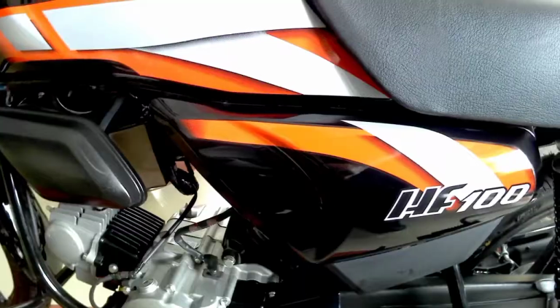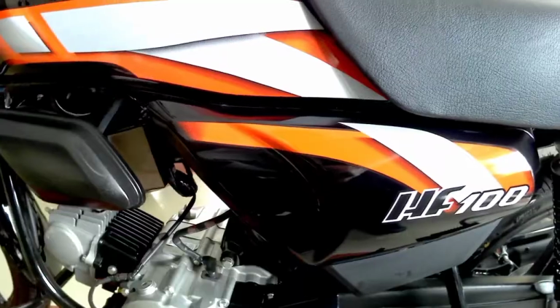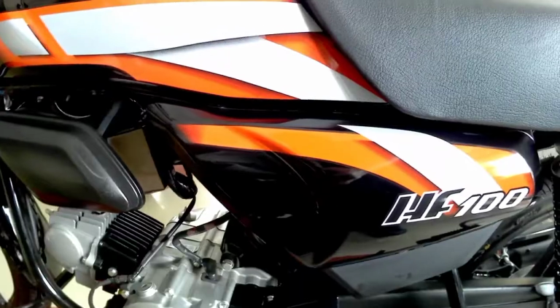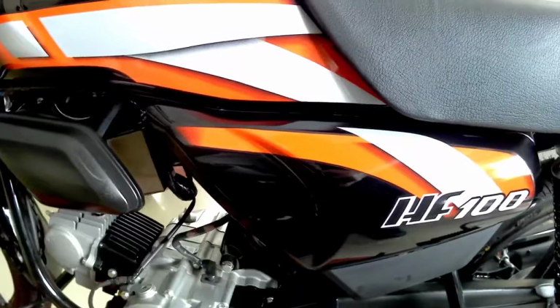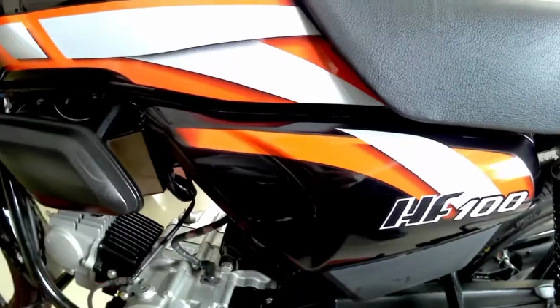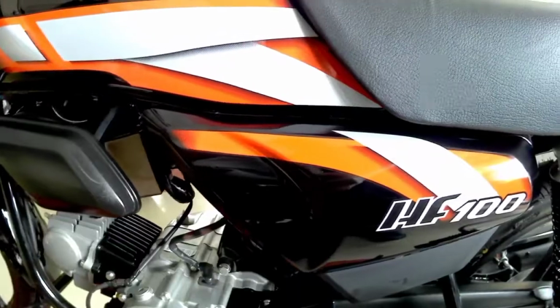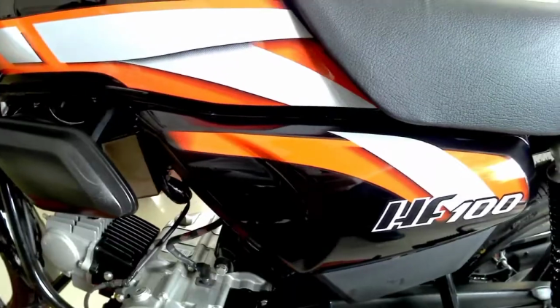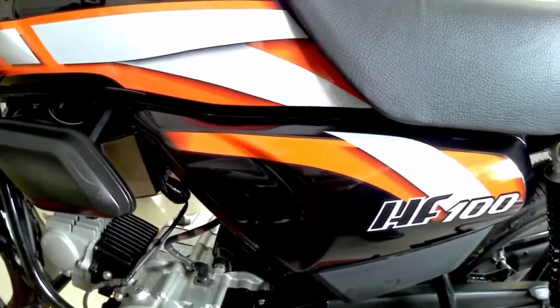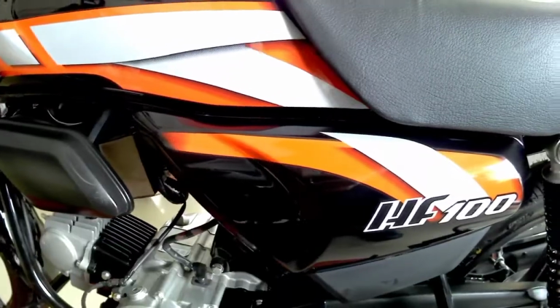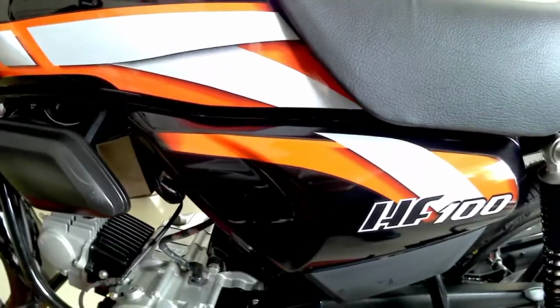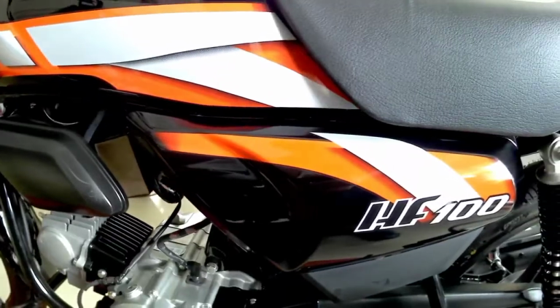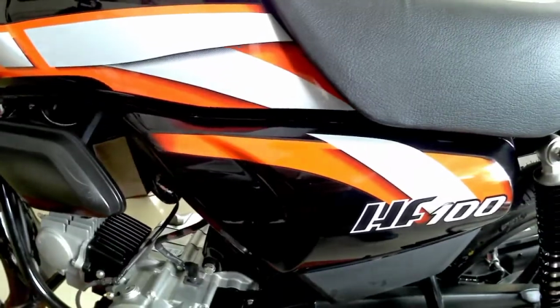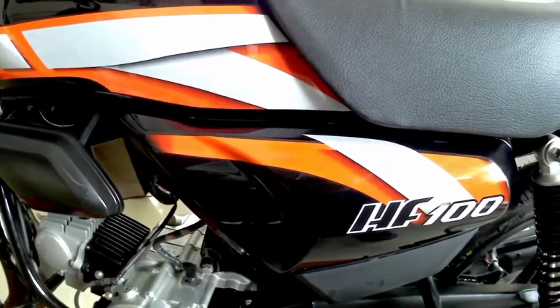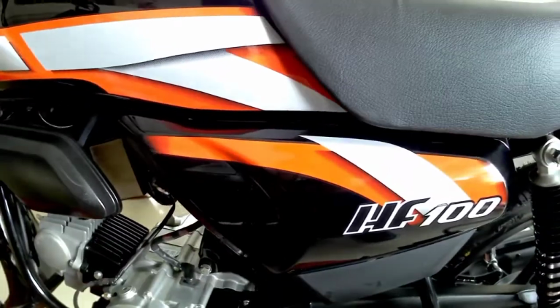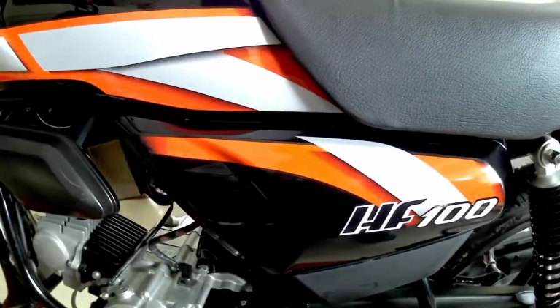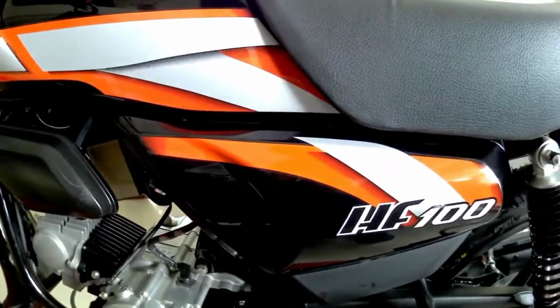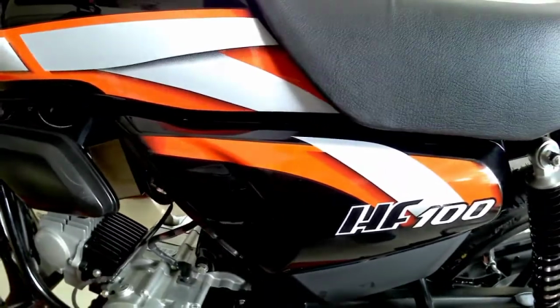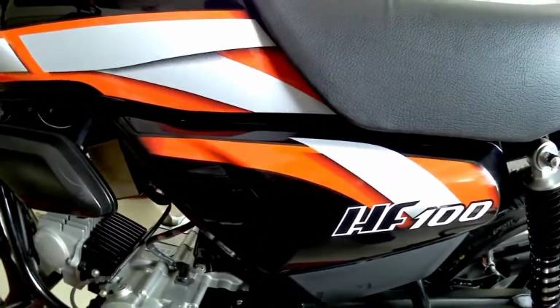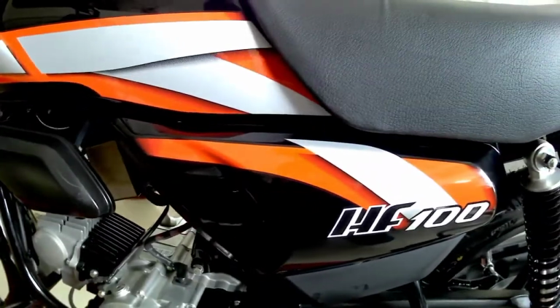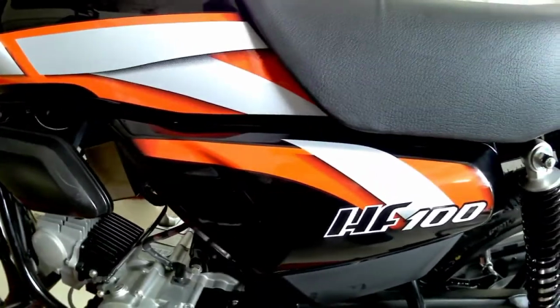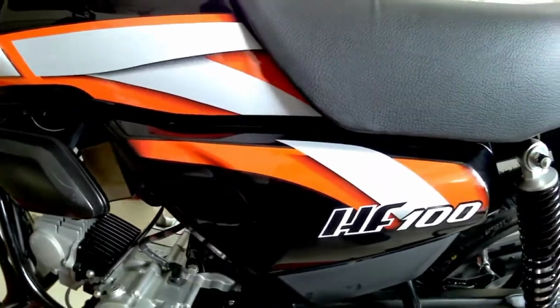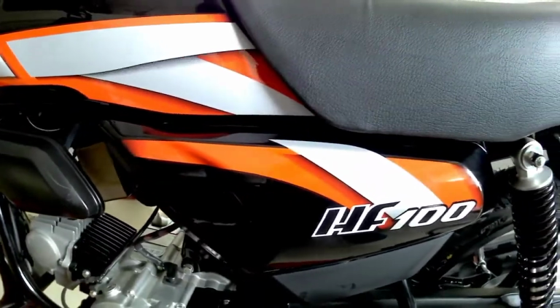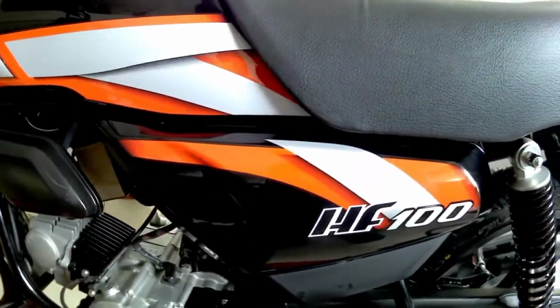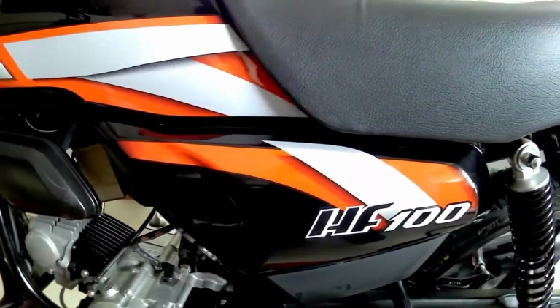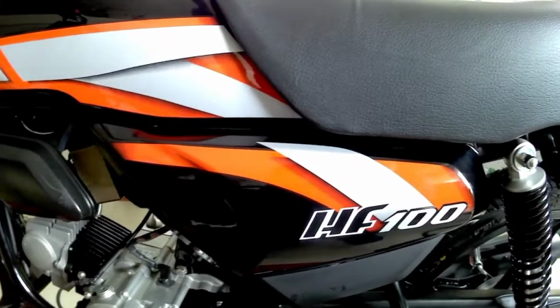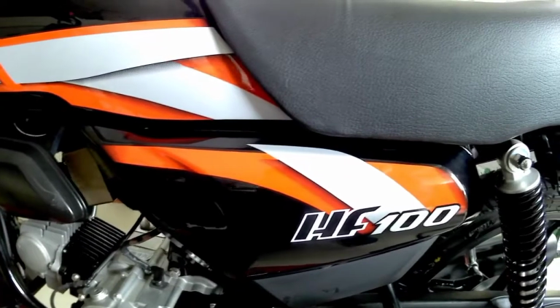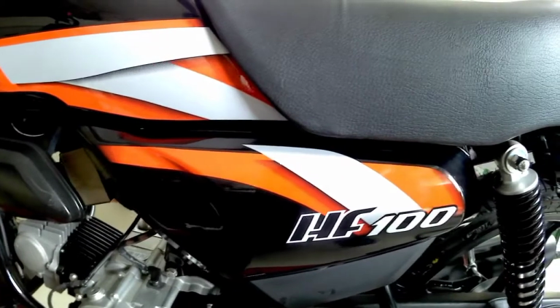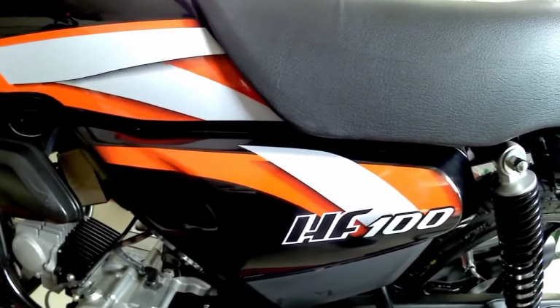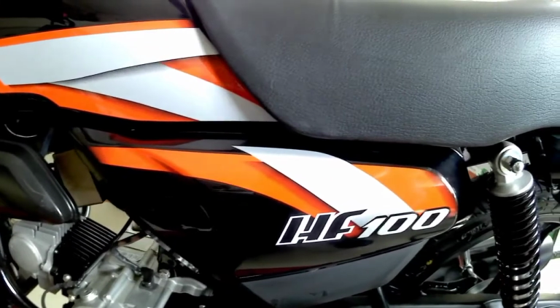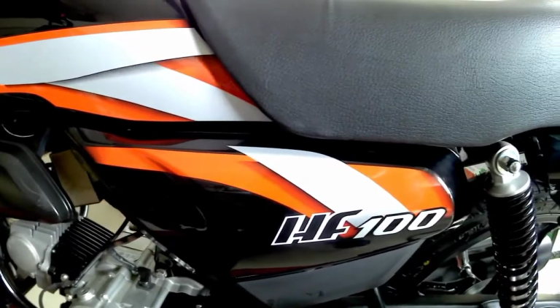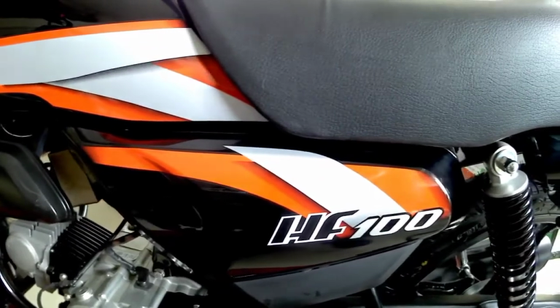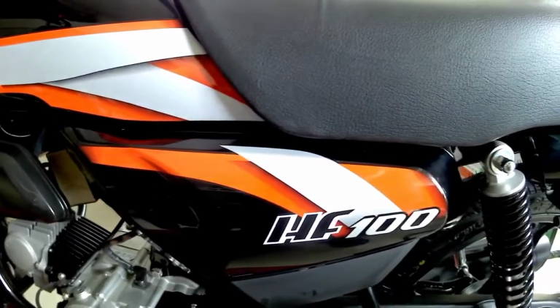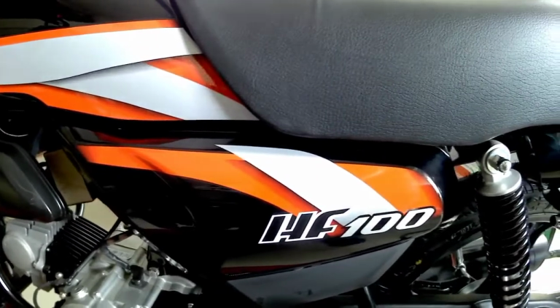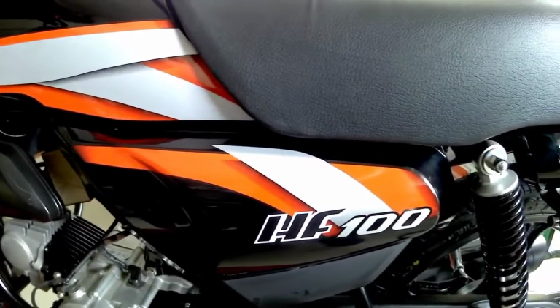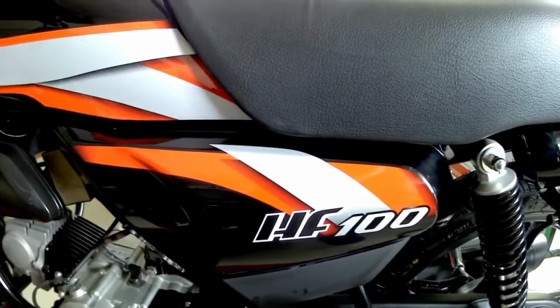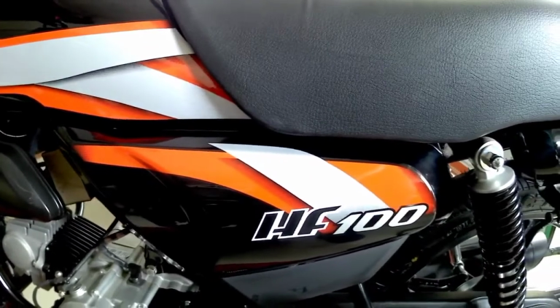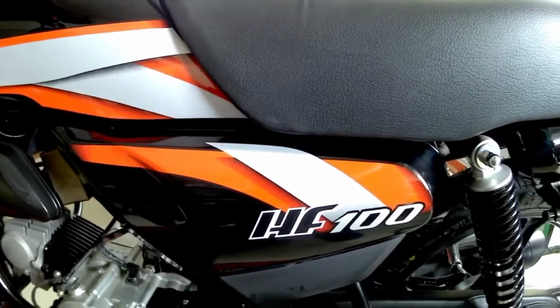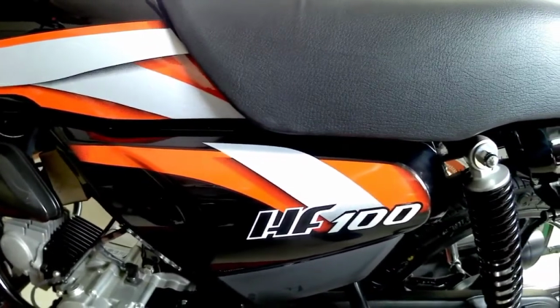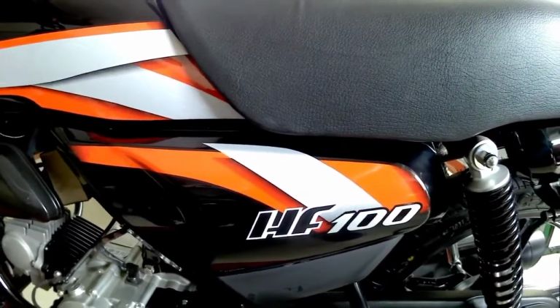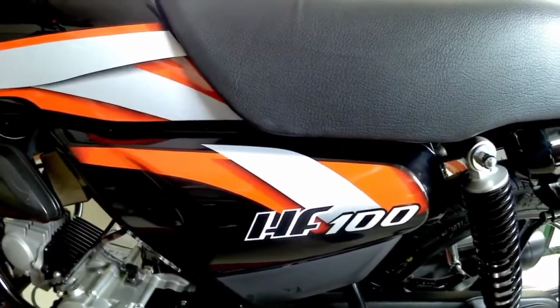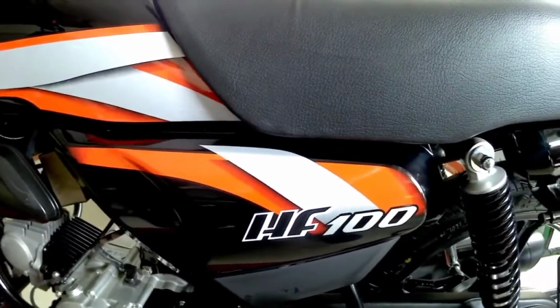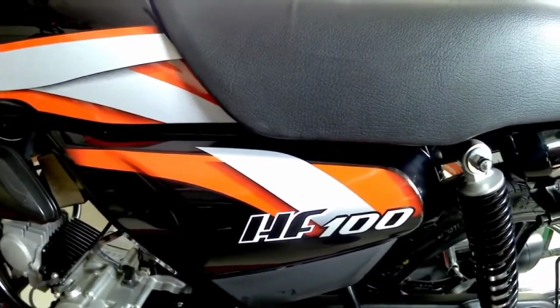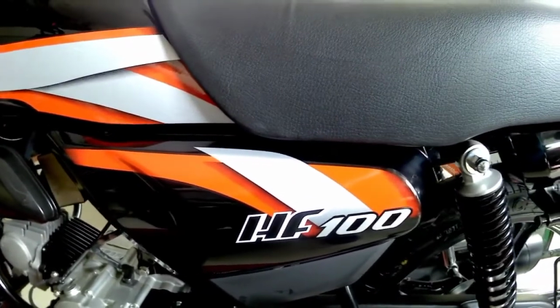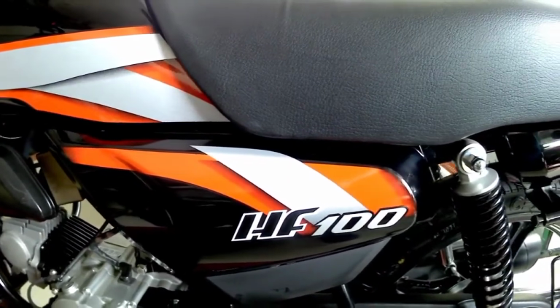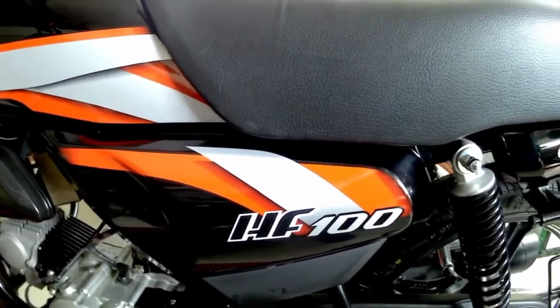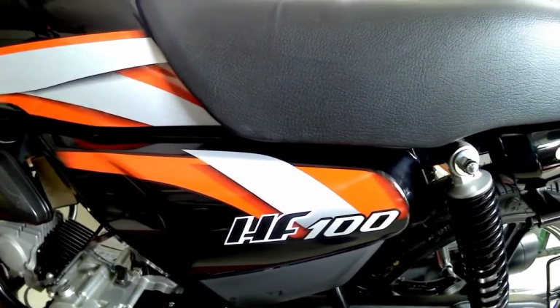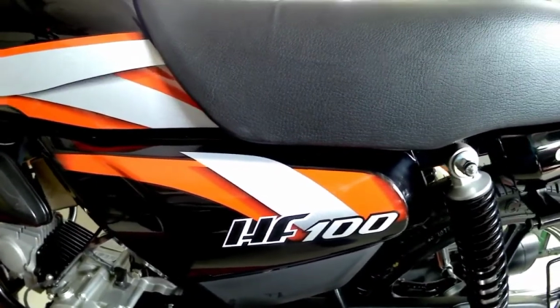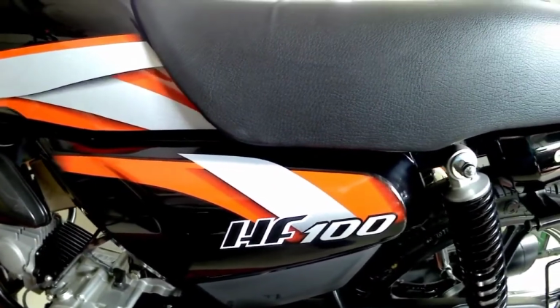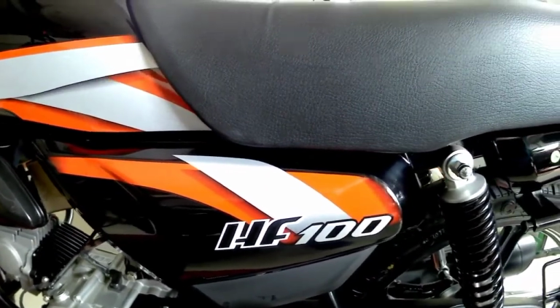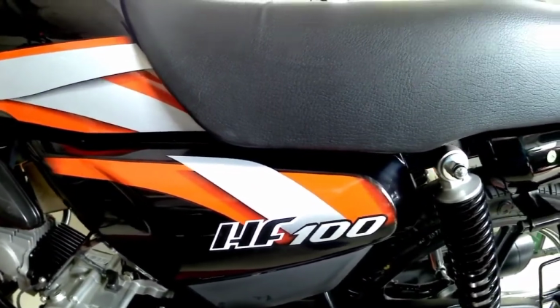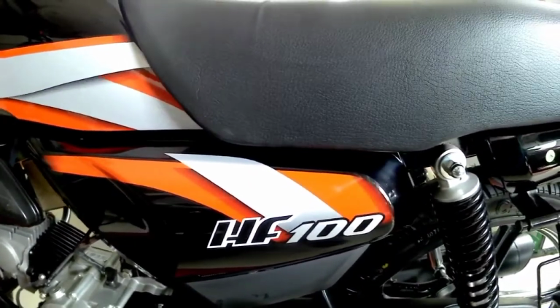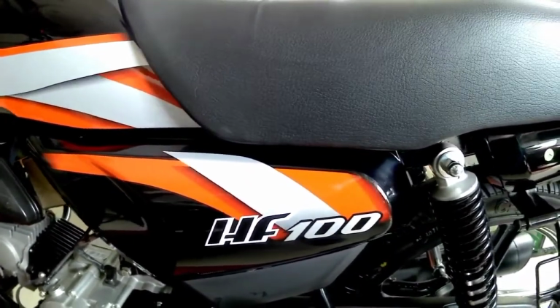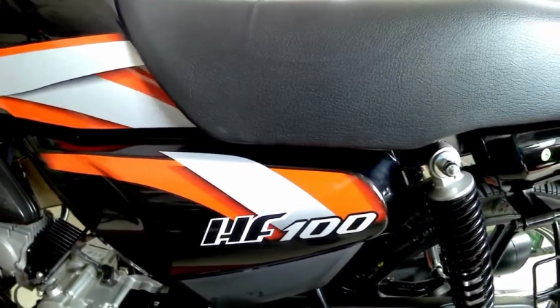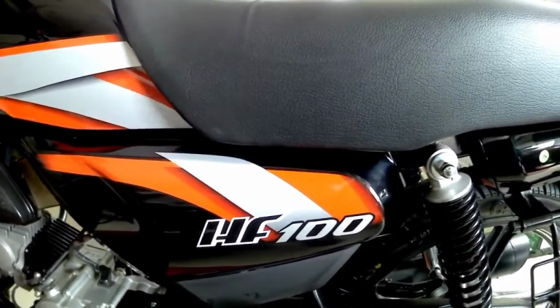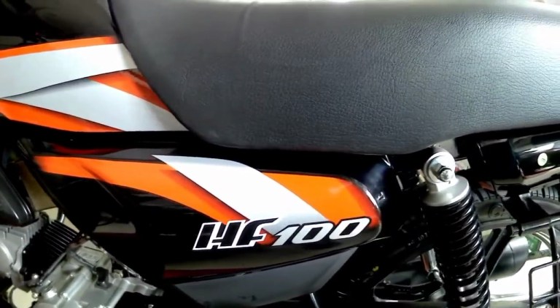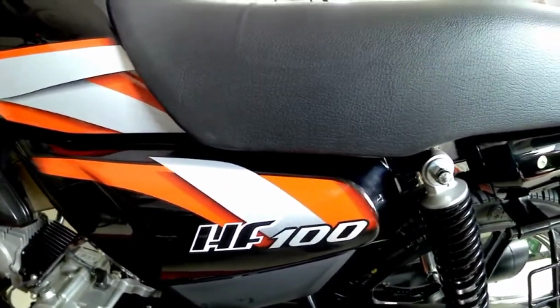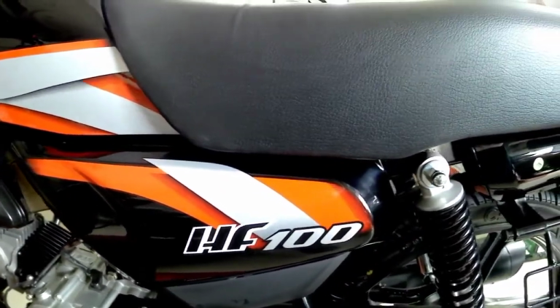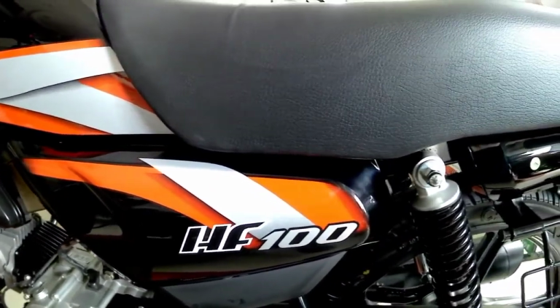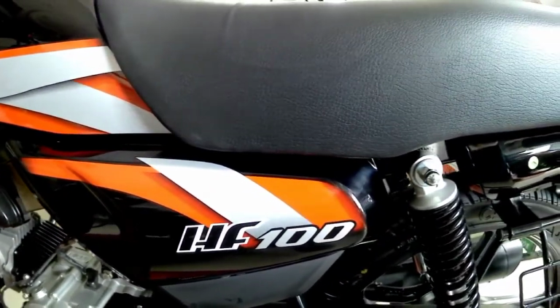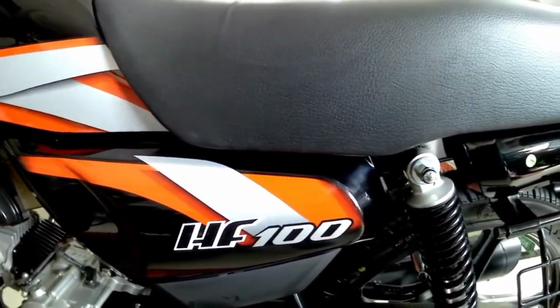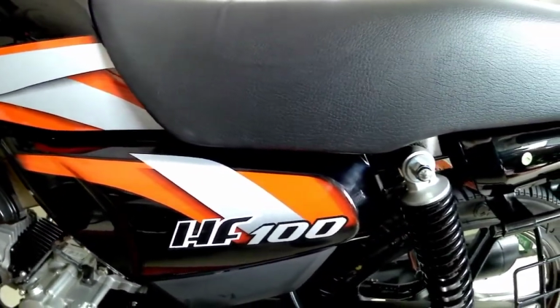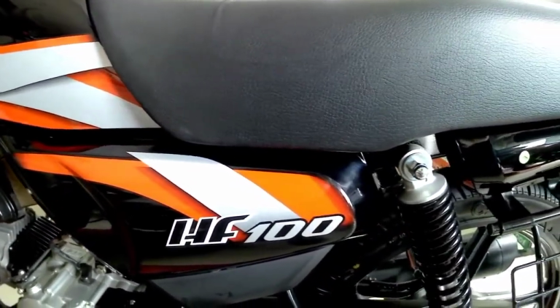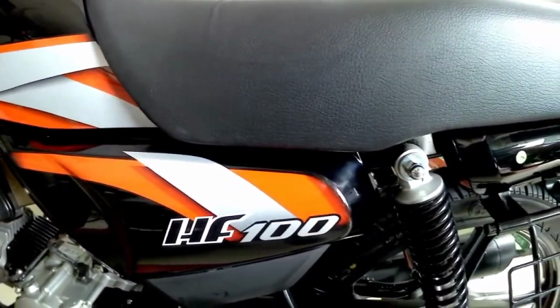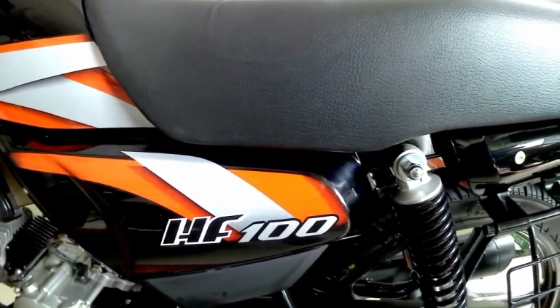In the middle you can see 'HF100' written there, and the red, black and white color combination looks really great.